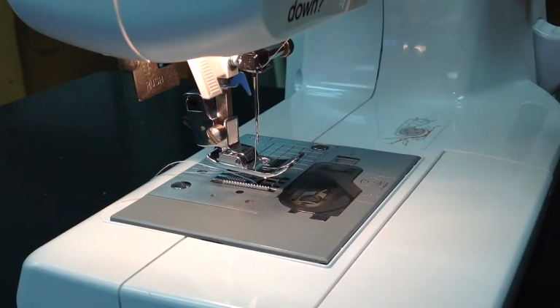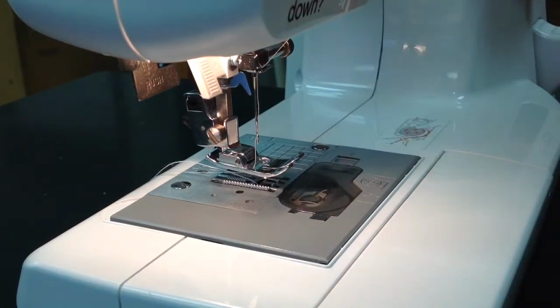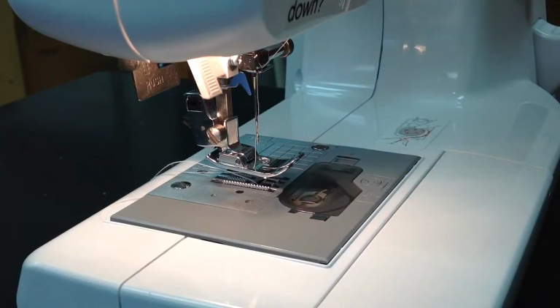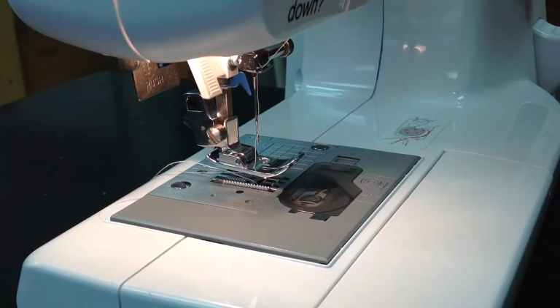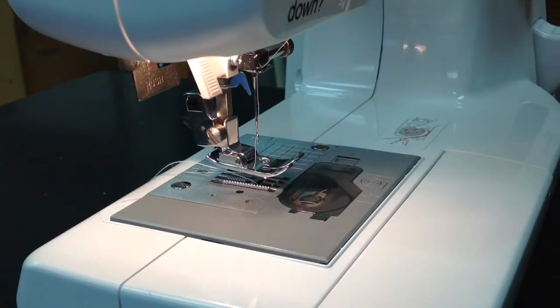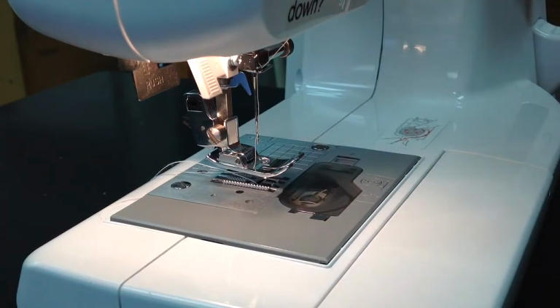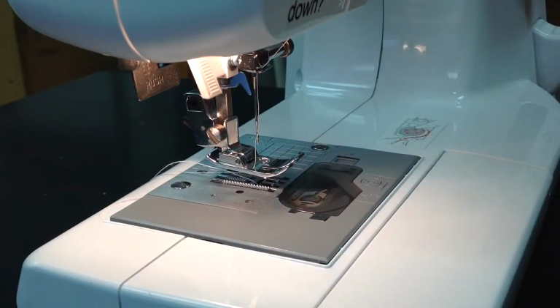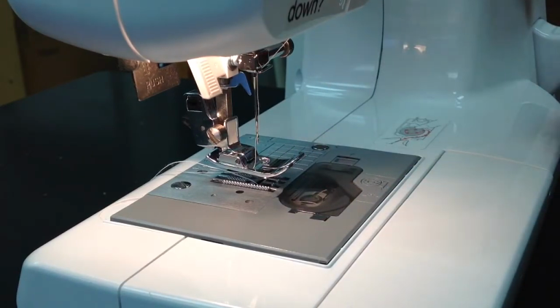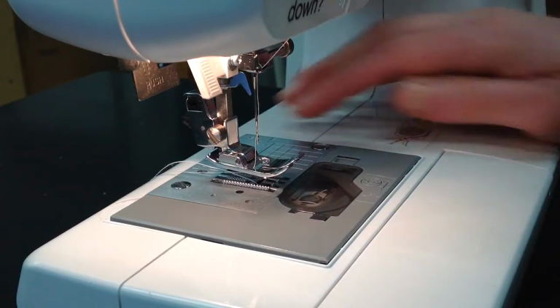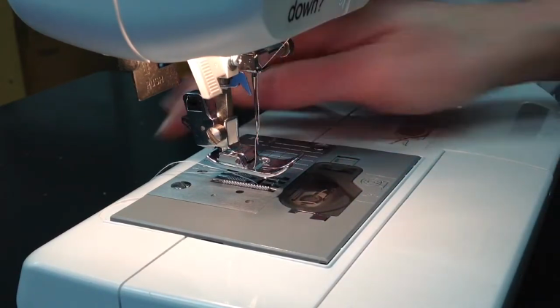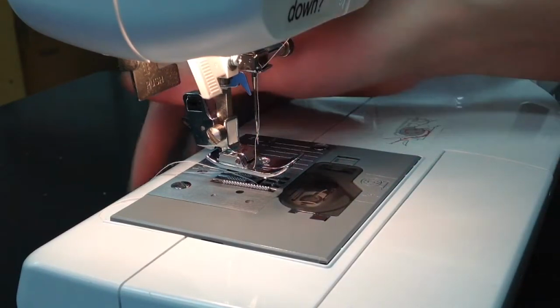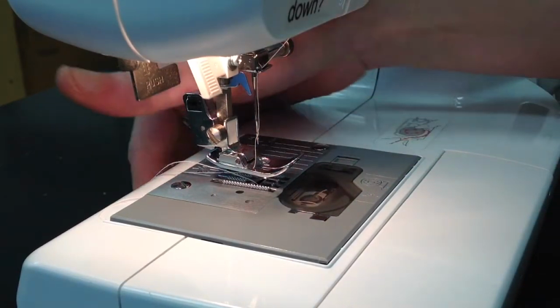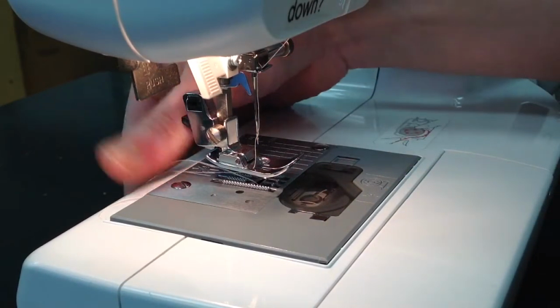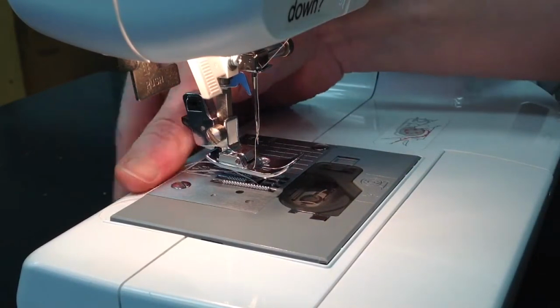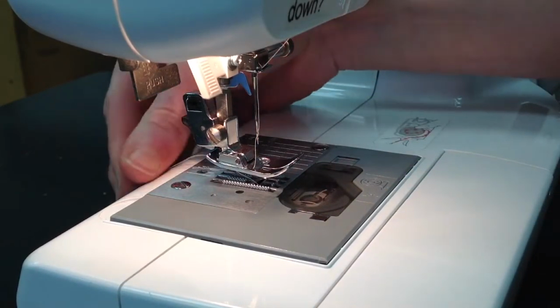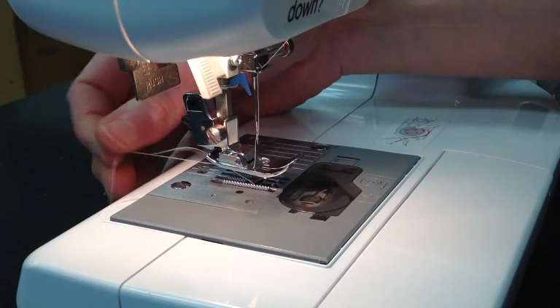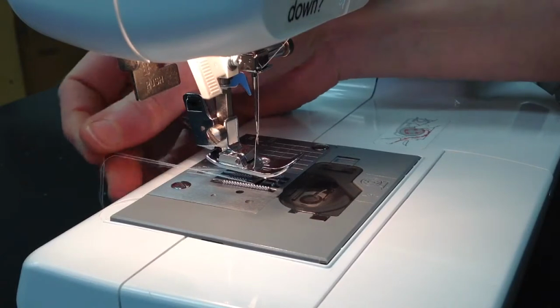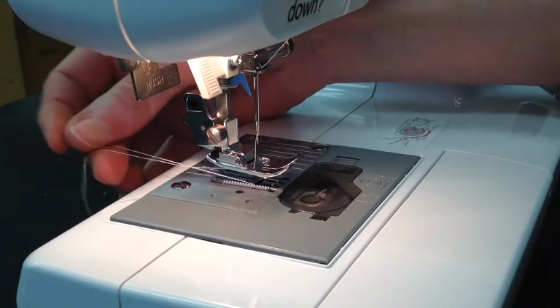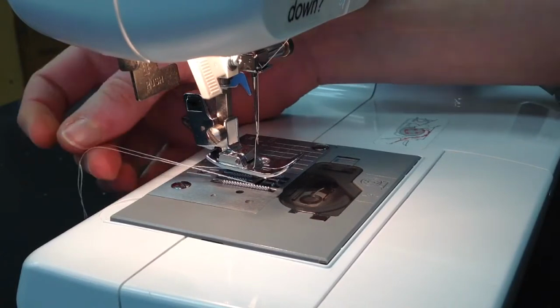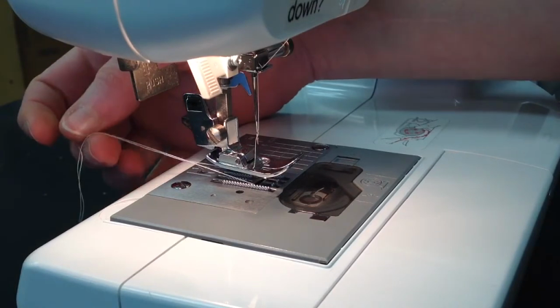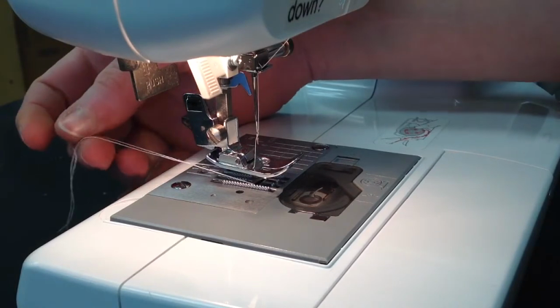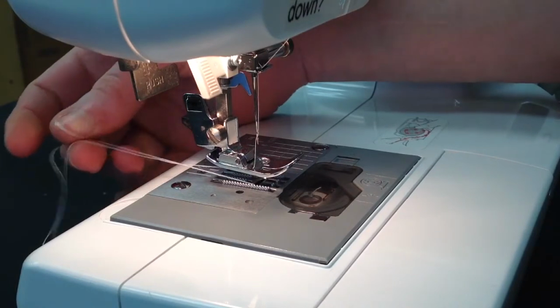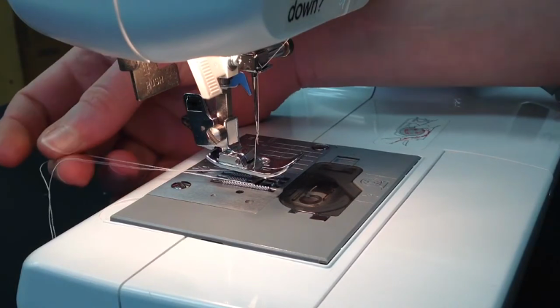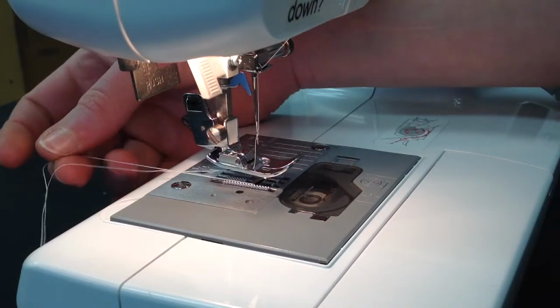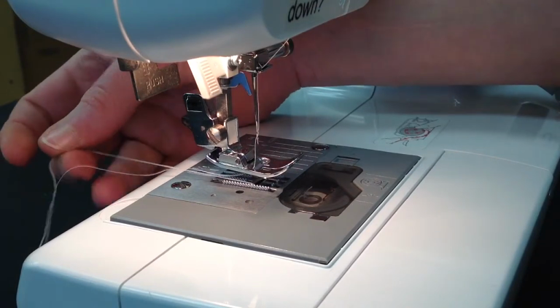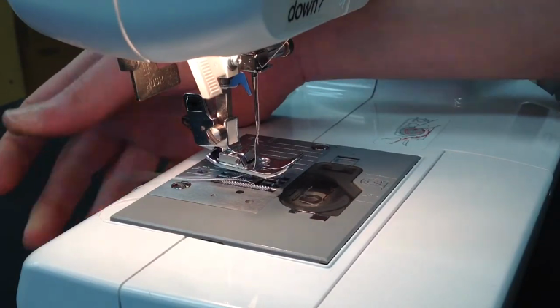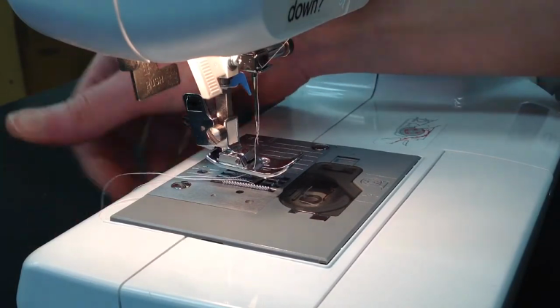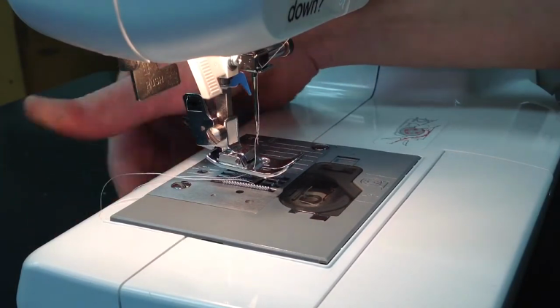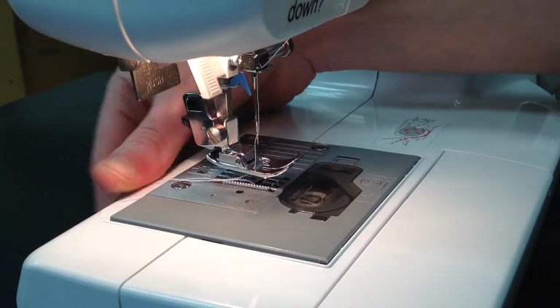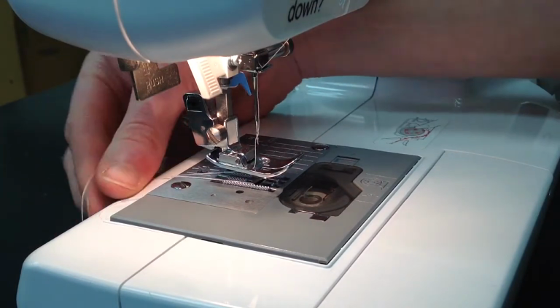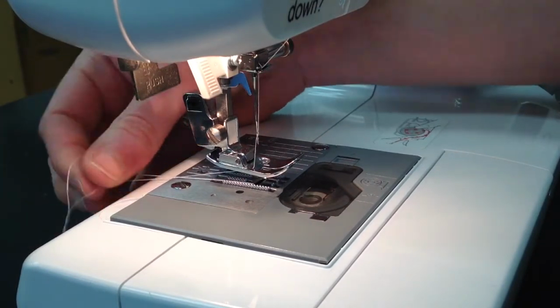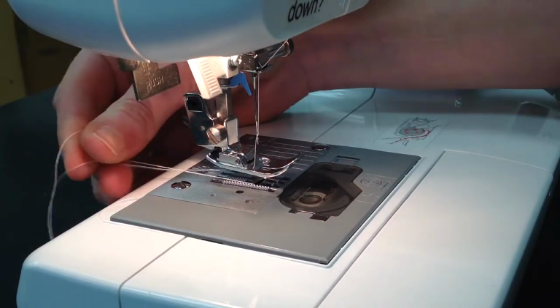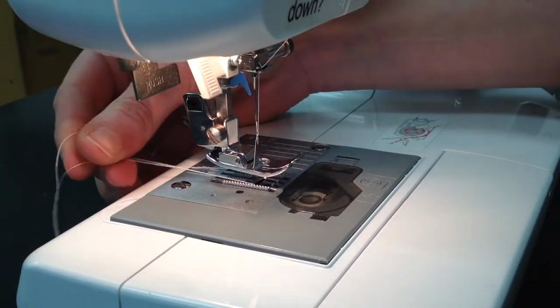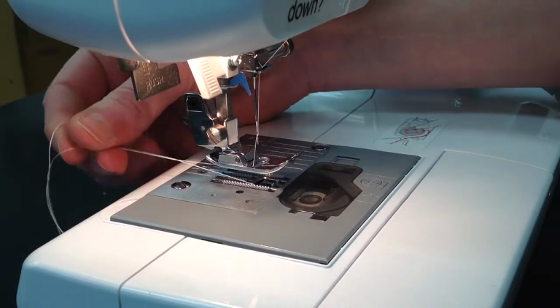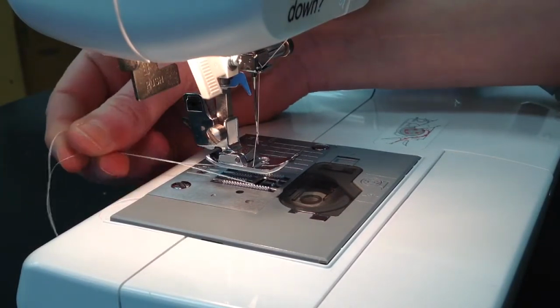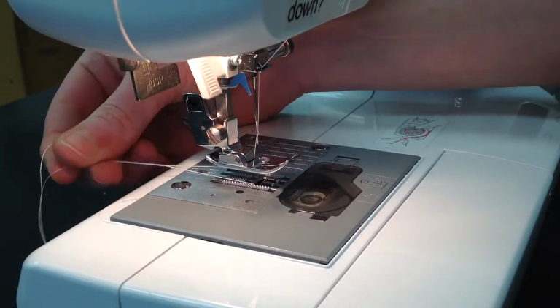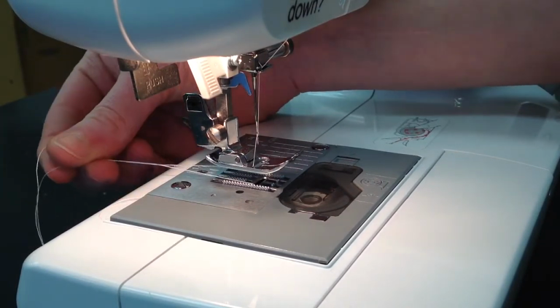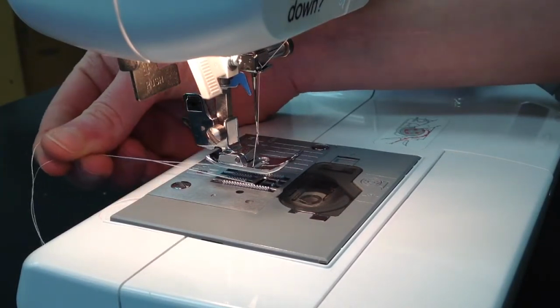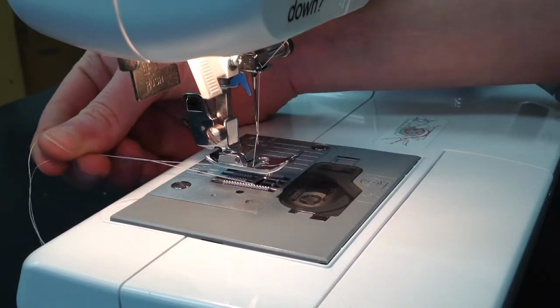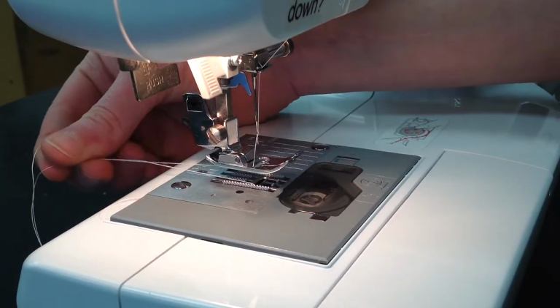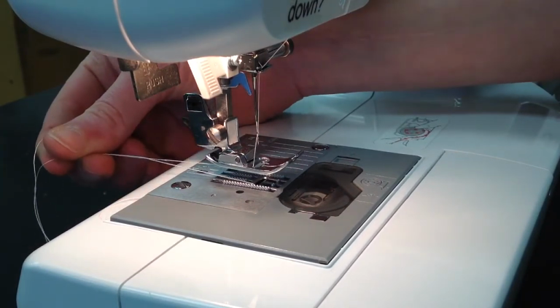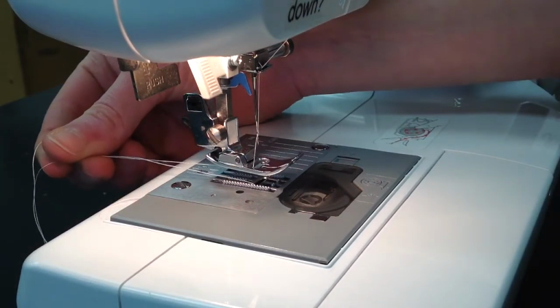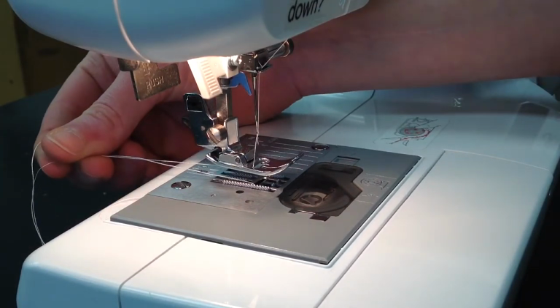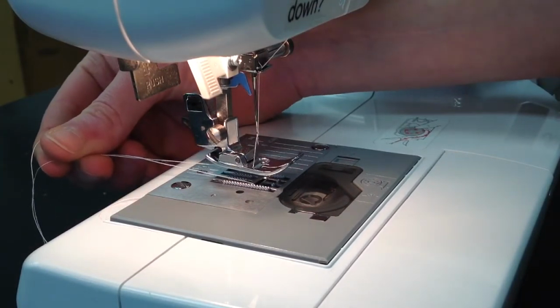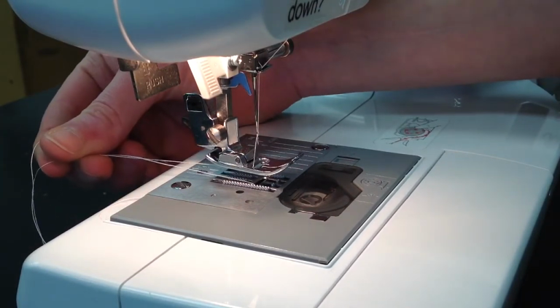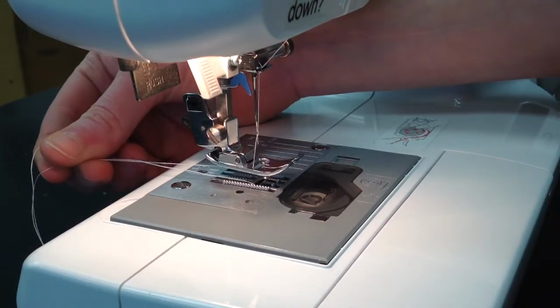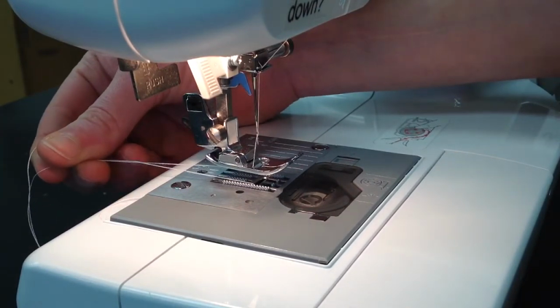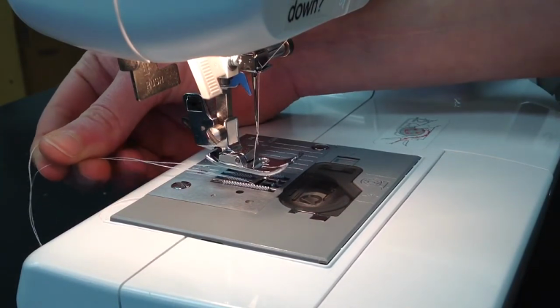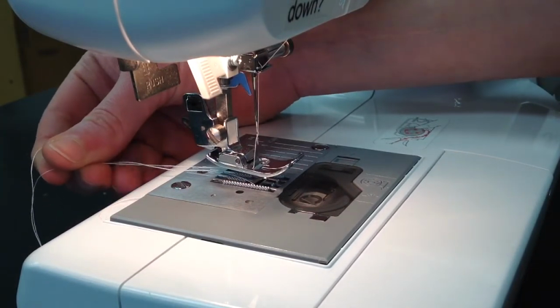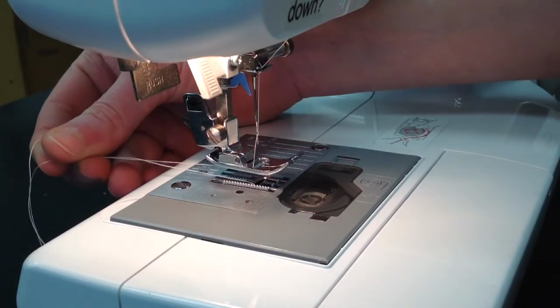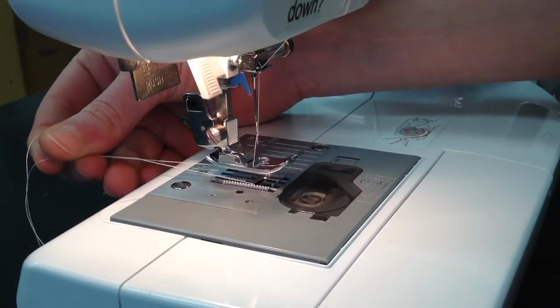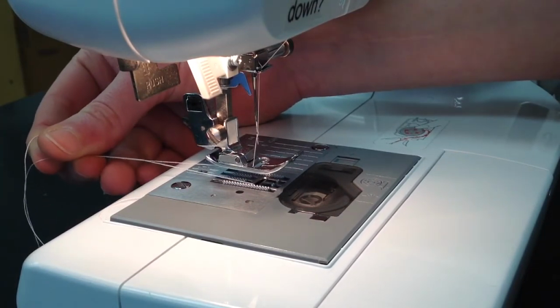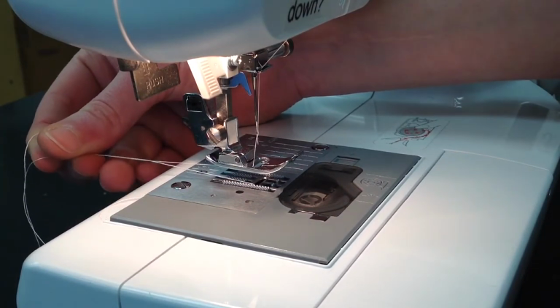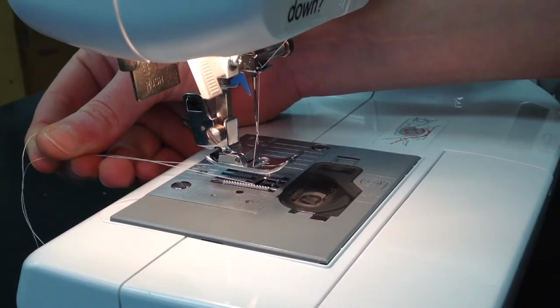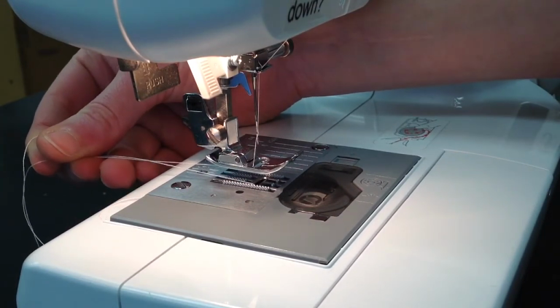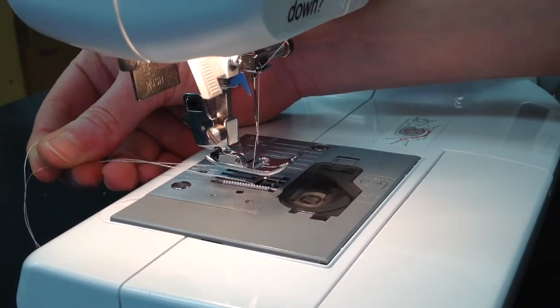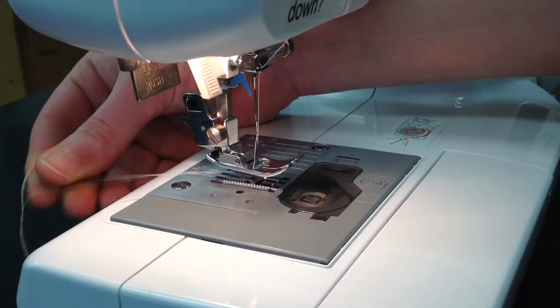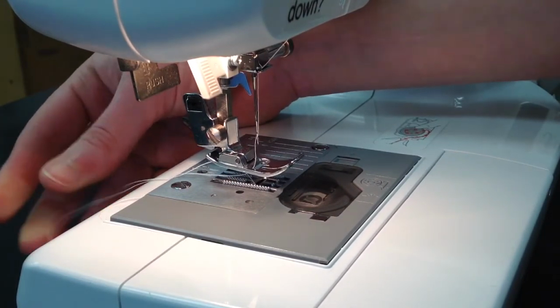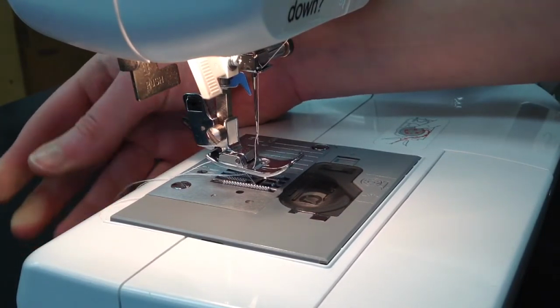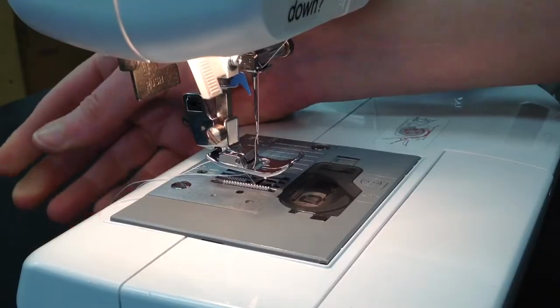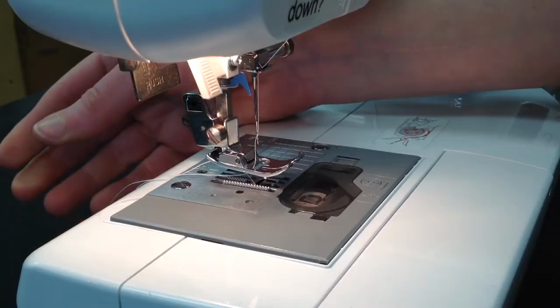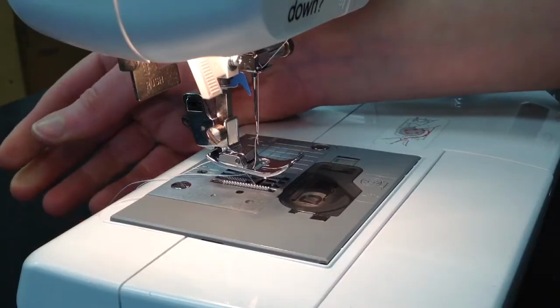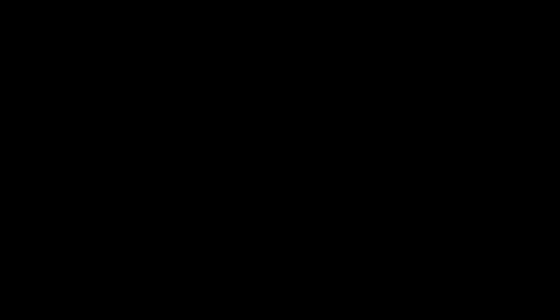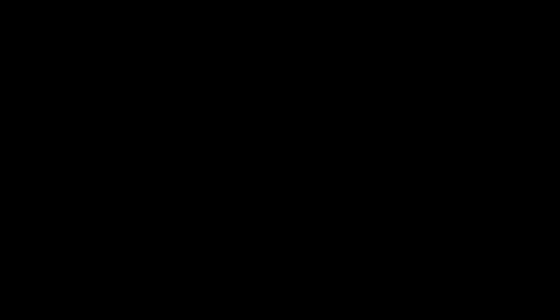Always check that you have two threads coming out the back of your machine — one coming down through the needle and one coming up through the middle of the base plate.